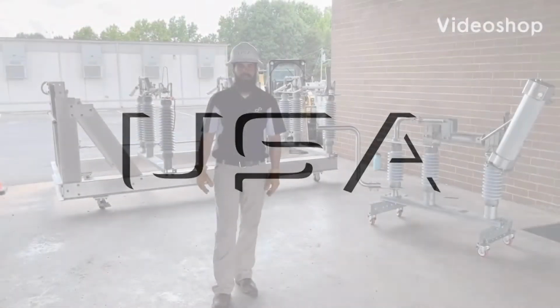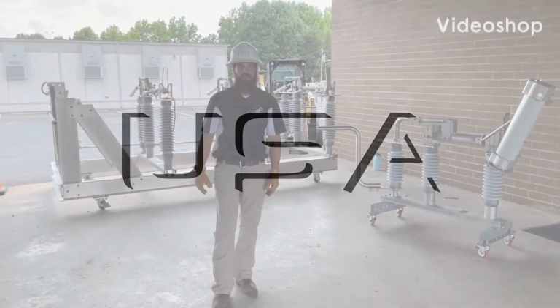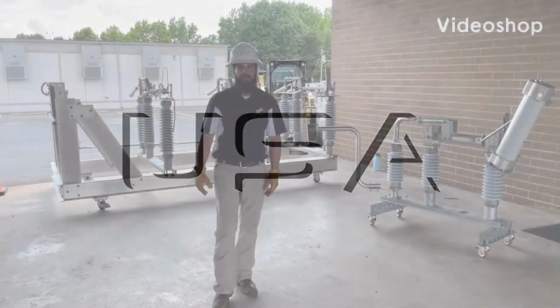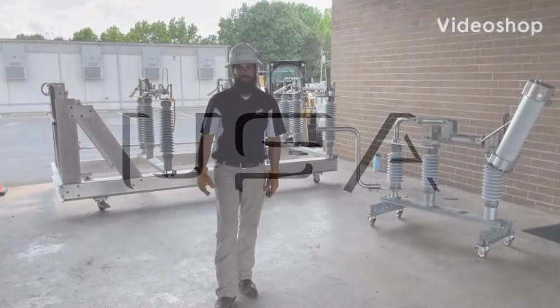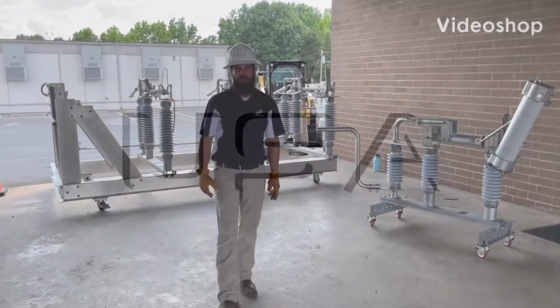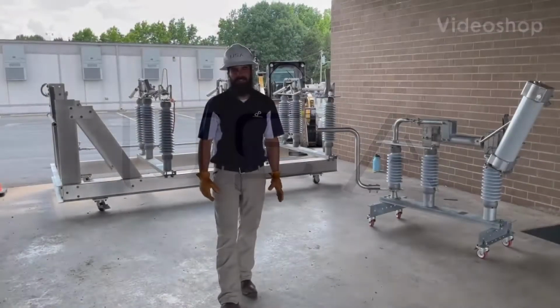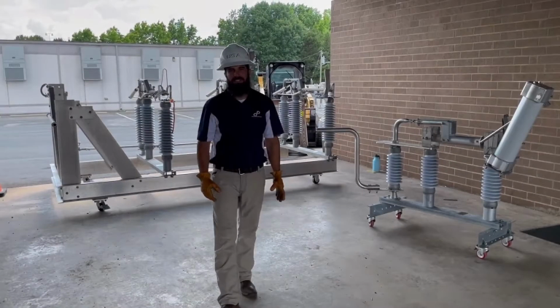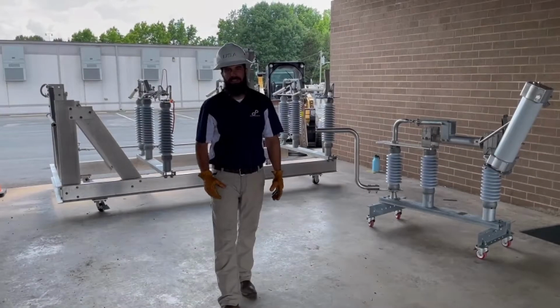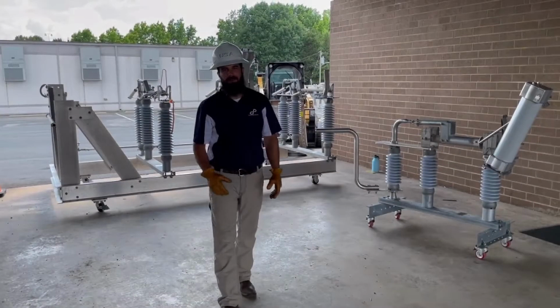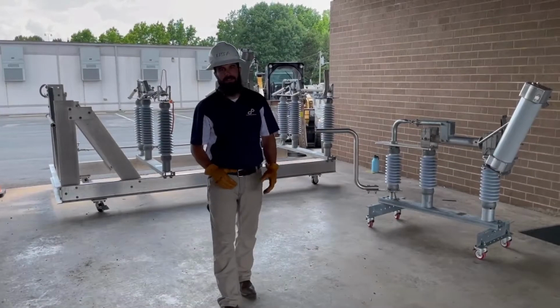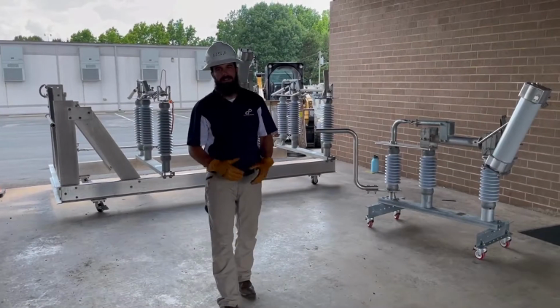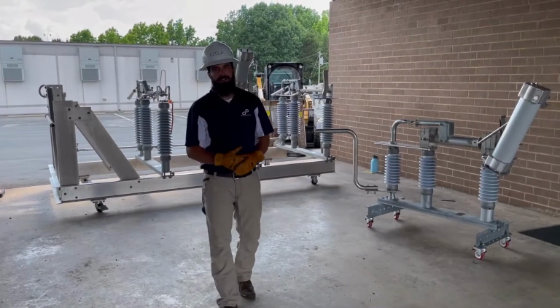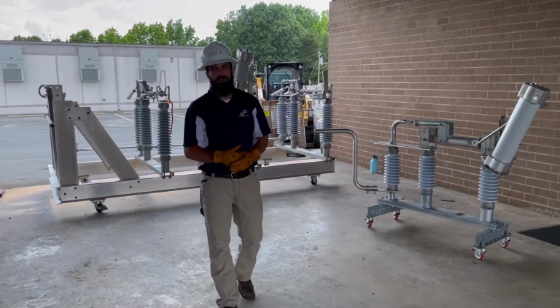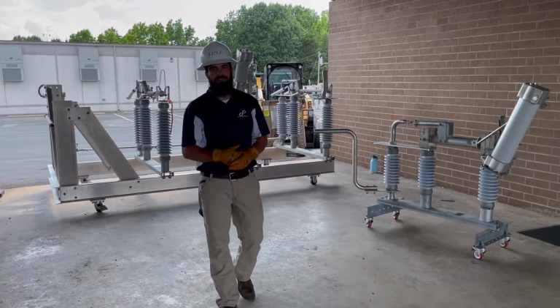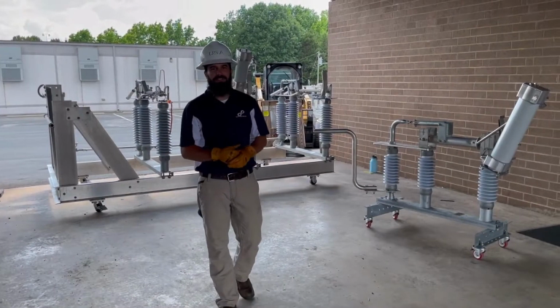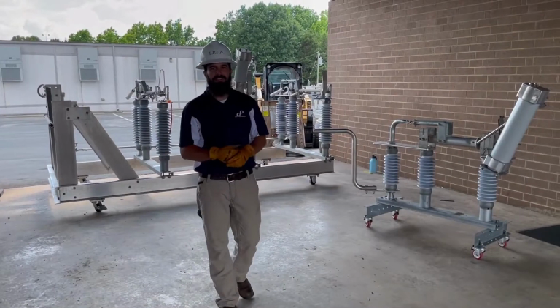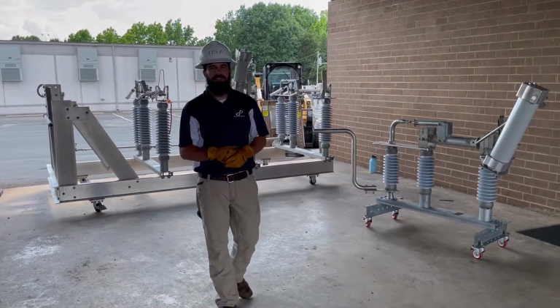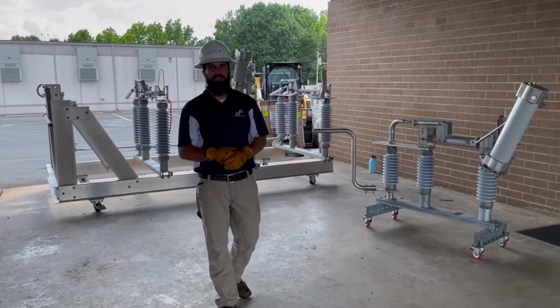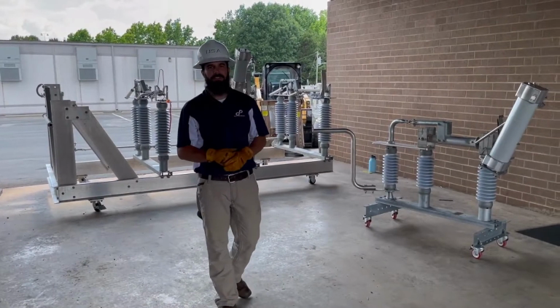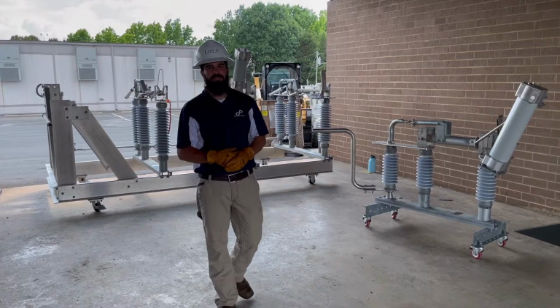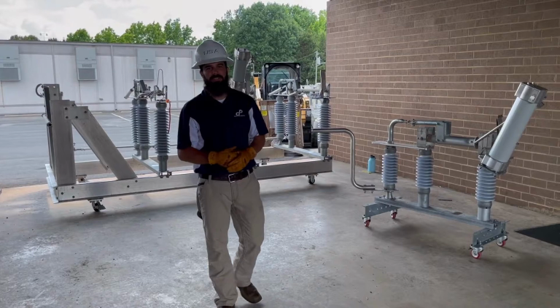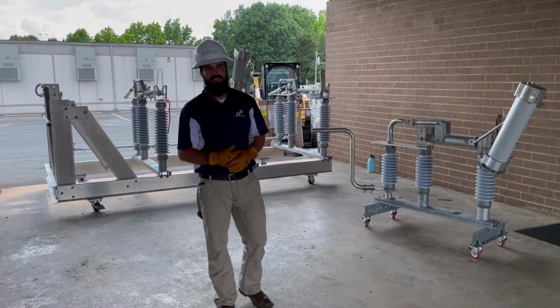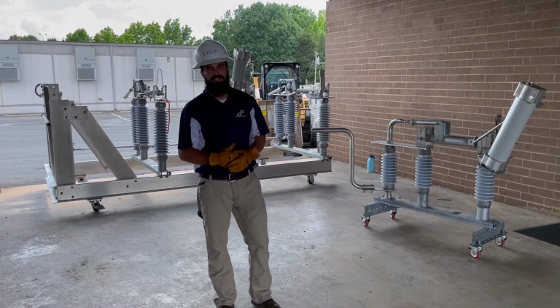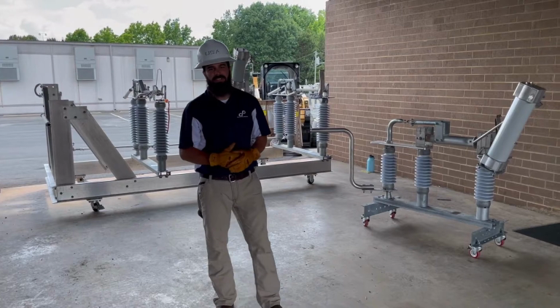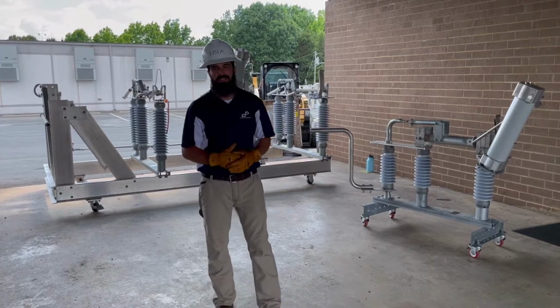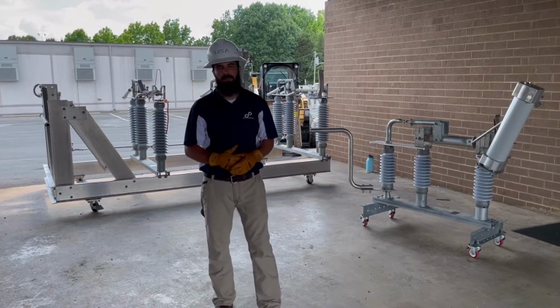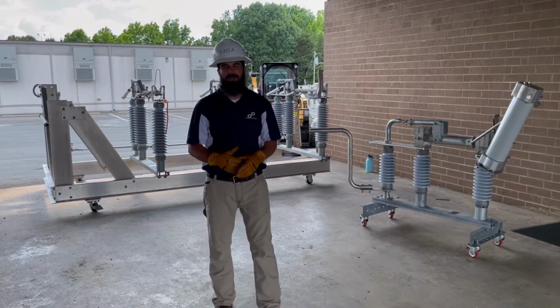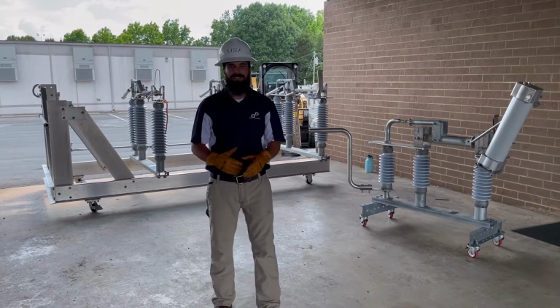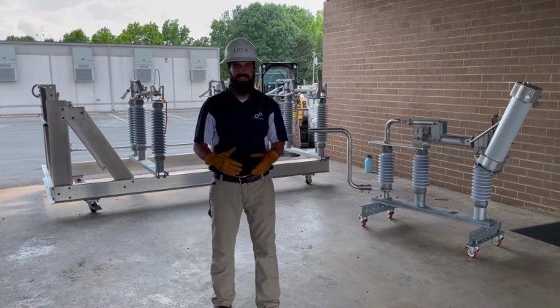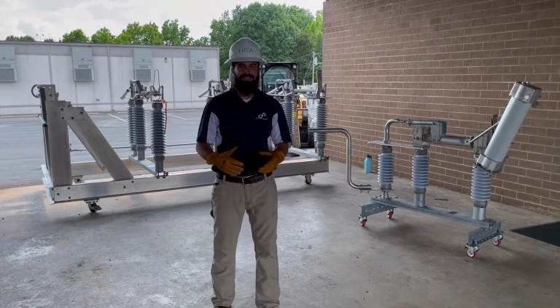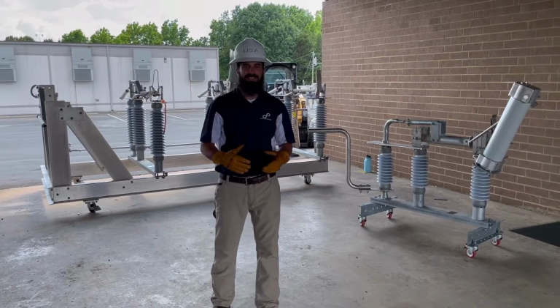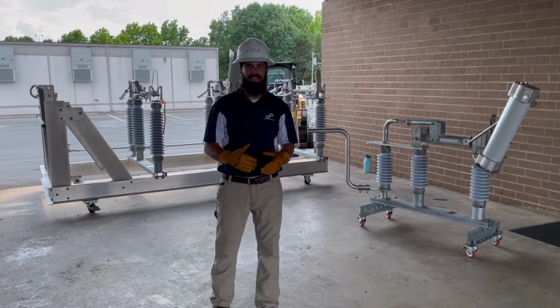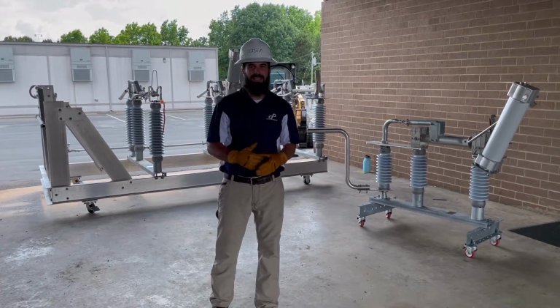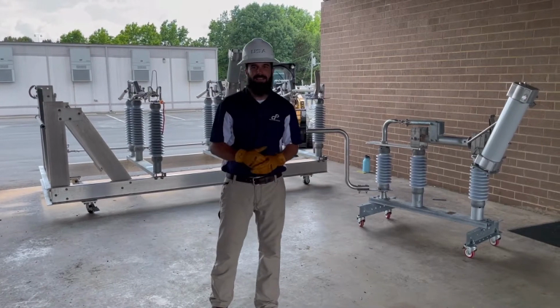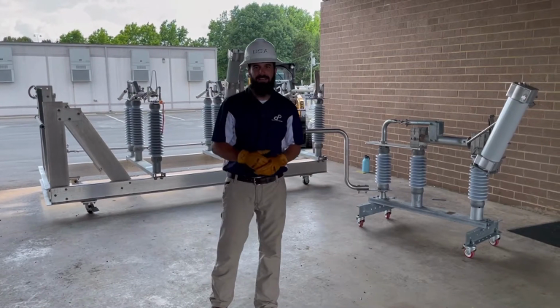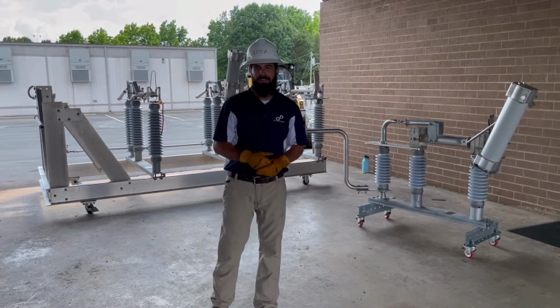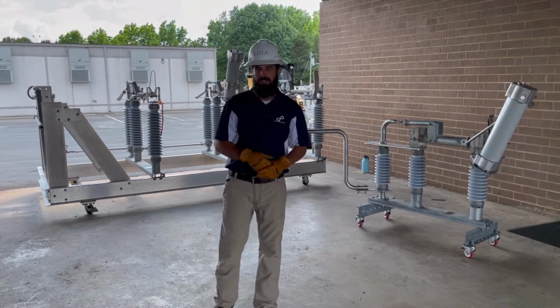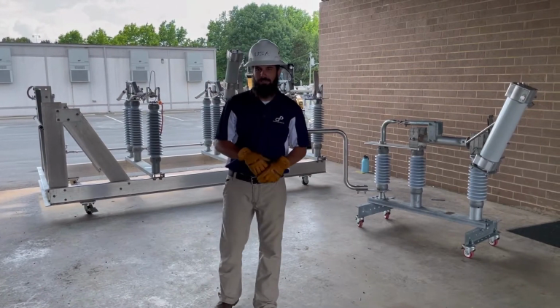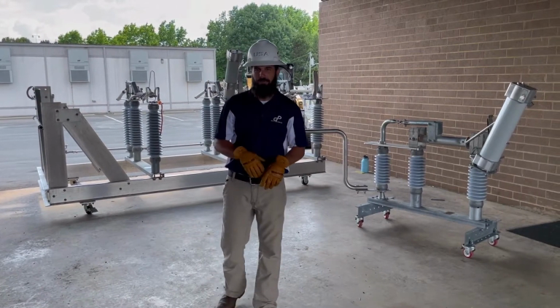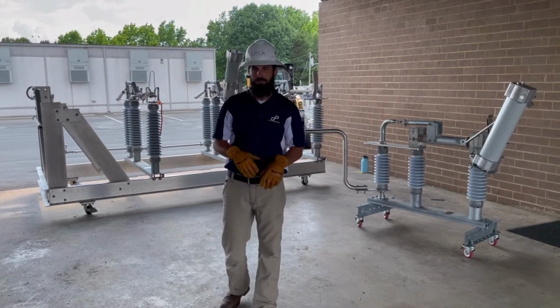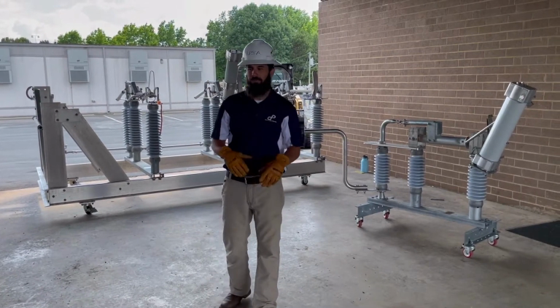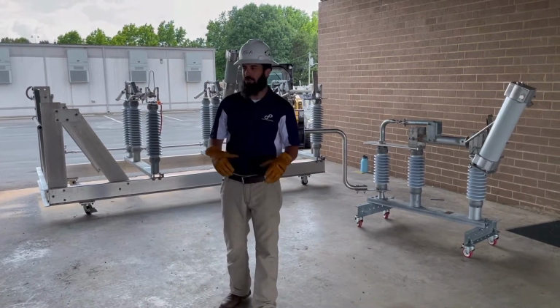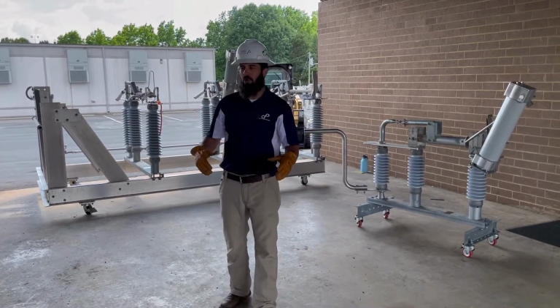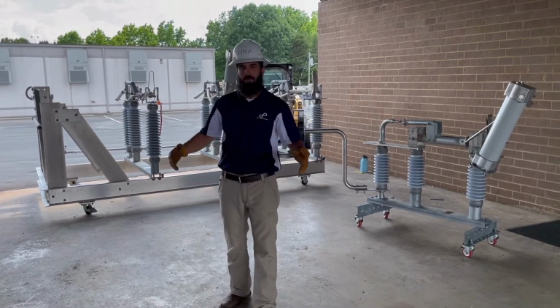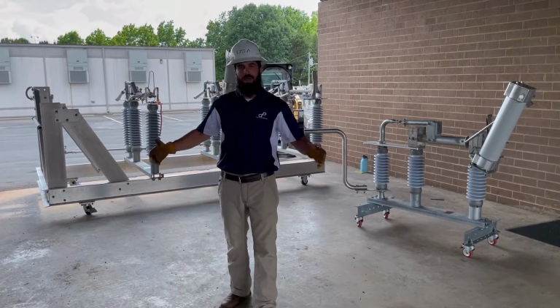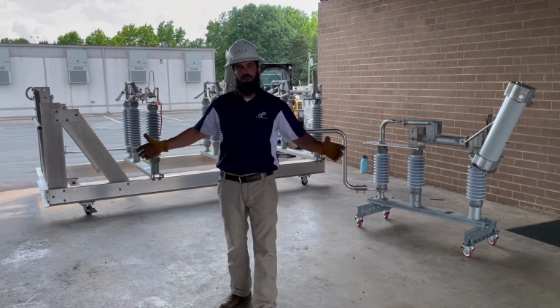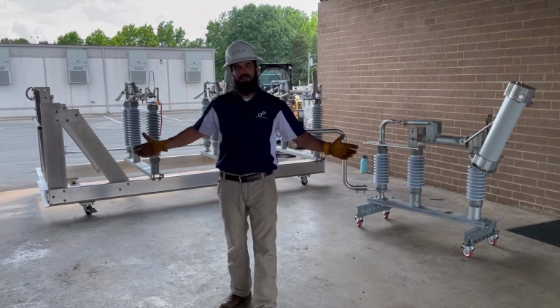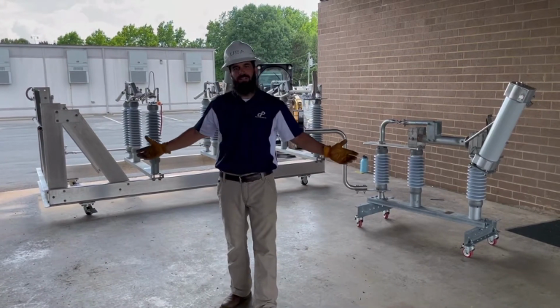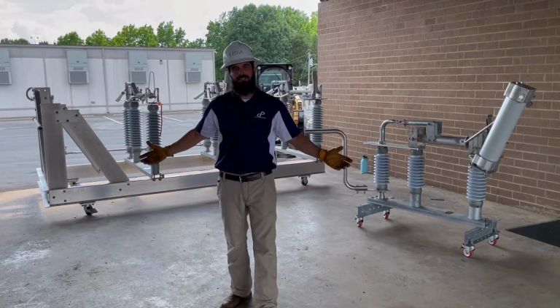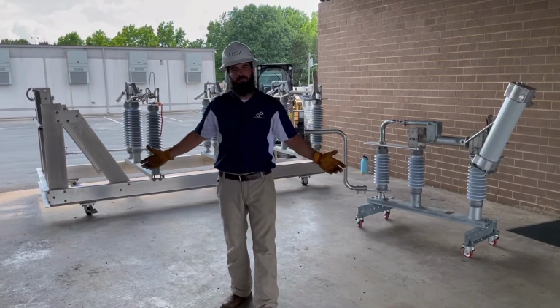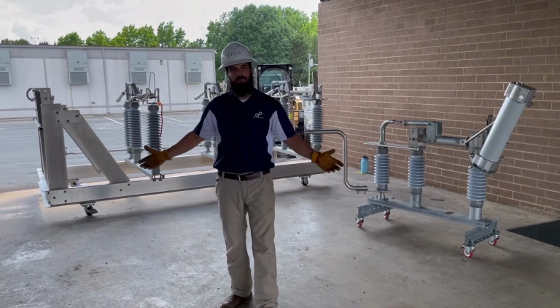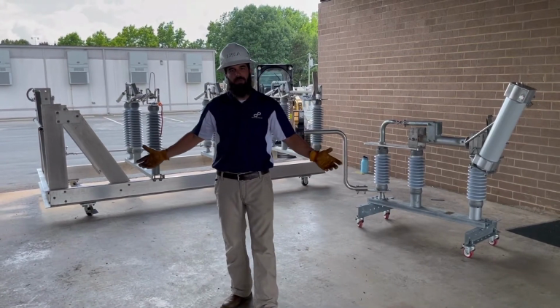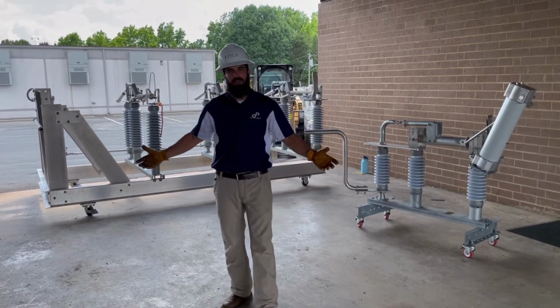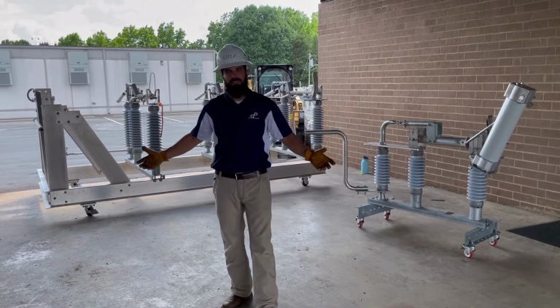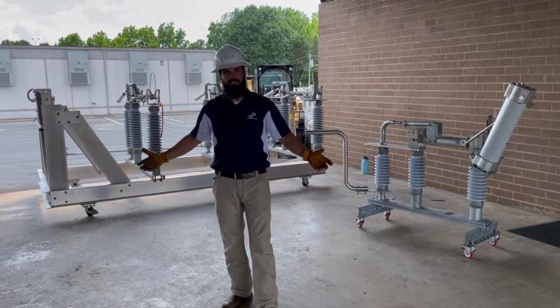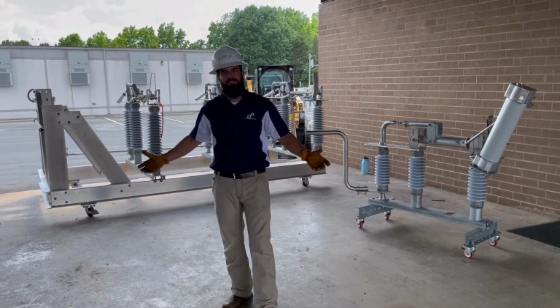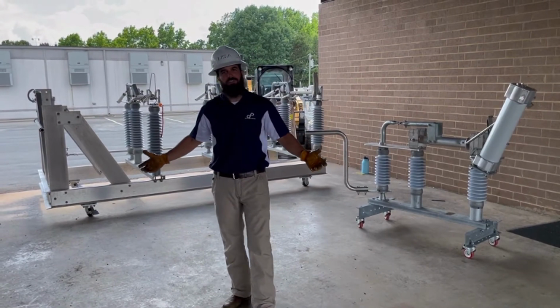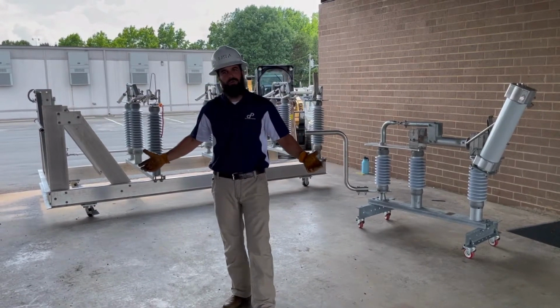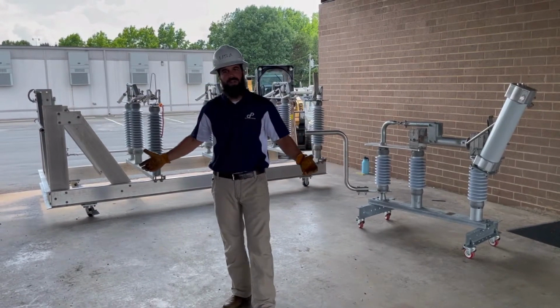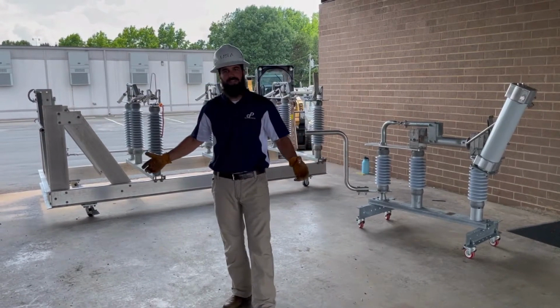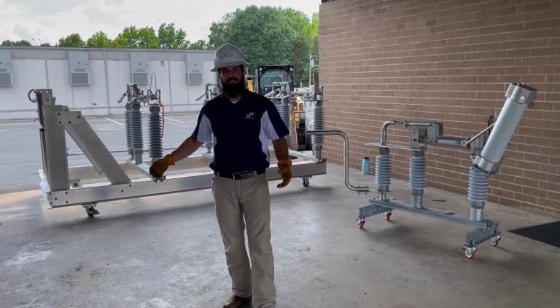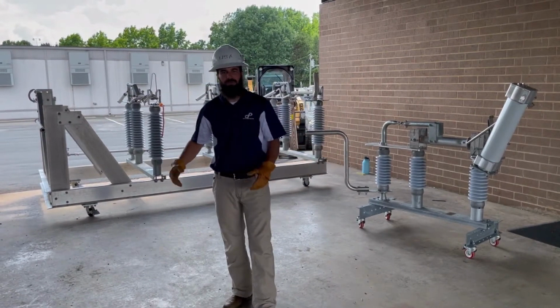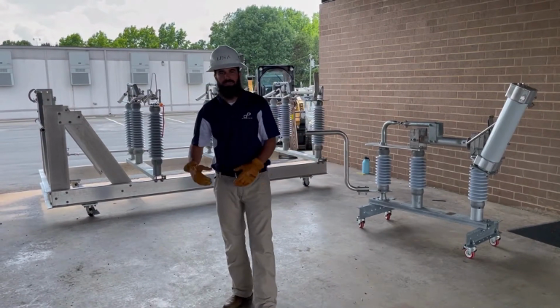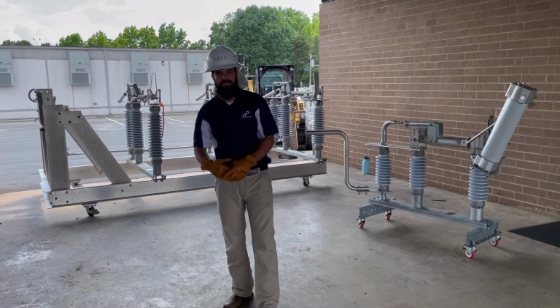Hey, Wade Summerlin here with Utility Service Agency, and I want to take a second to talk about Cleveland Price training switches.